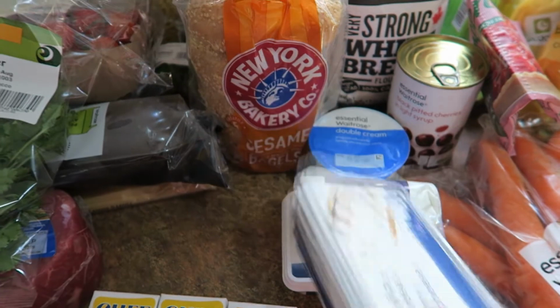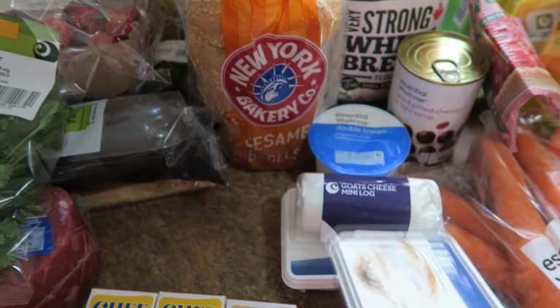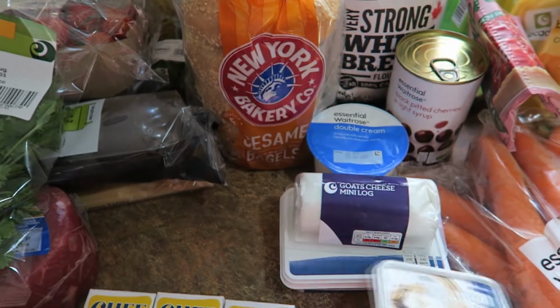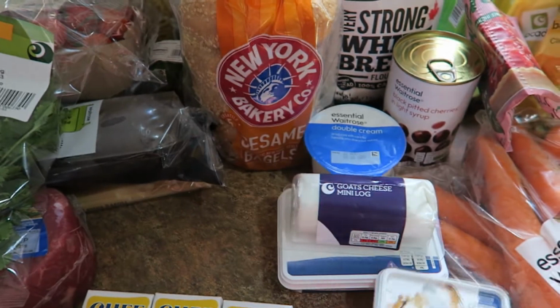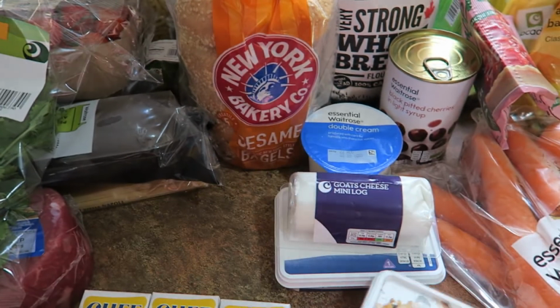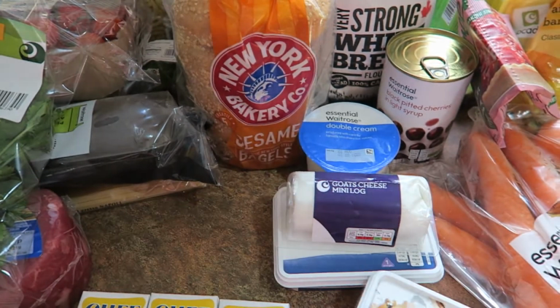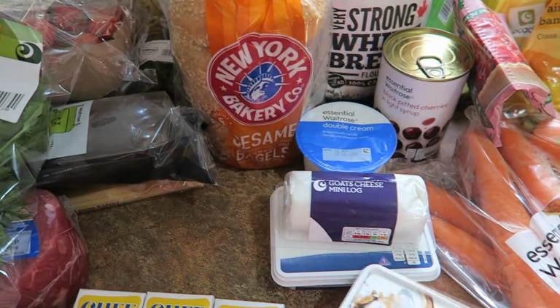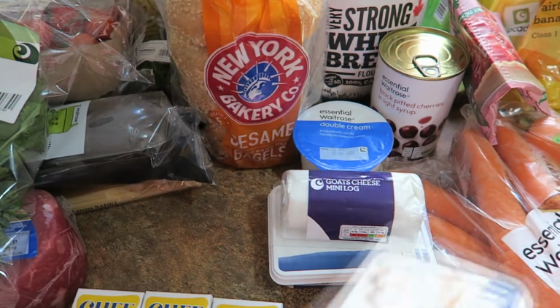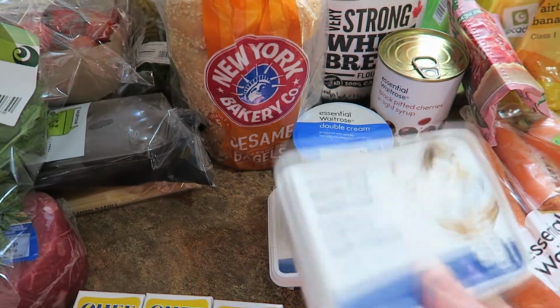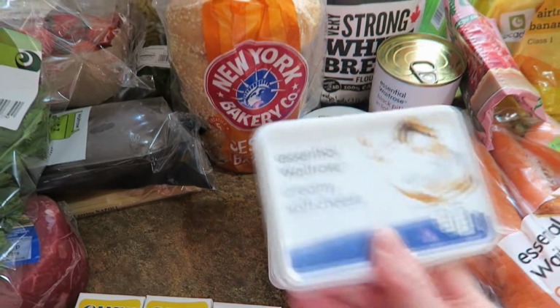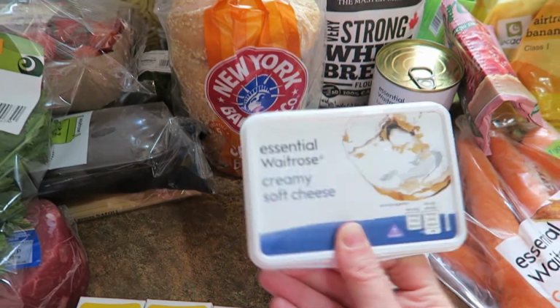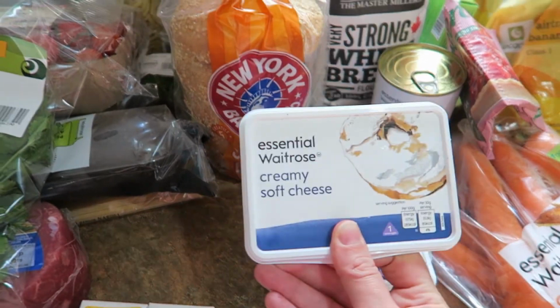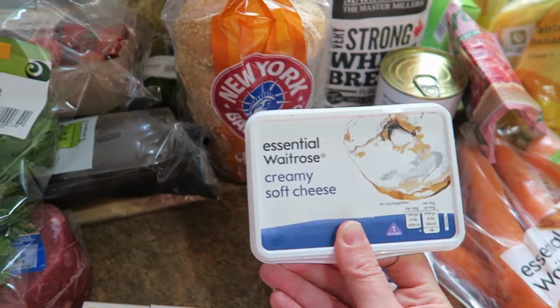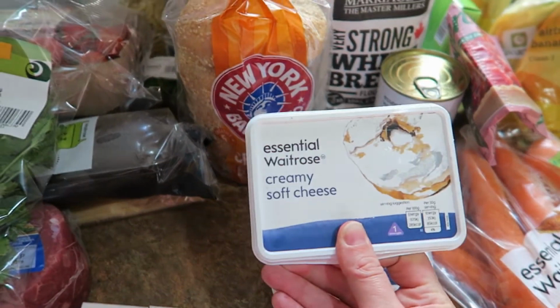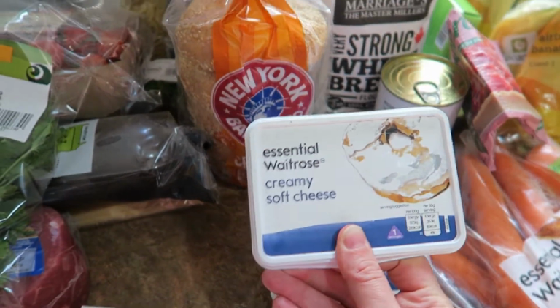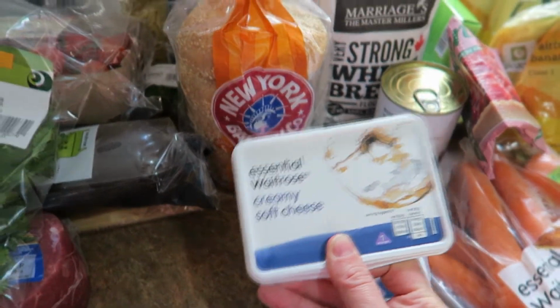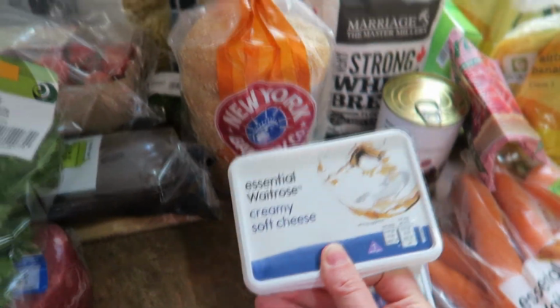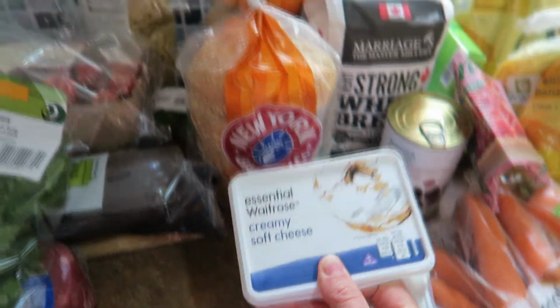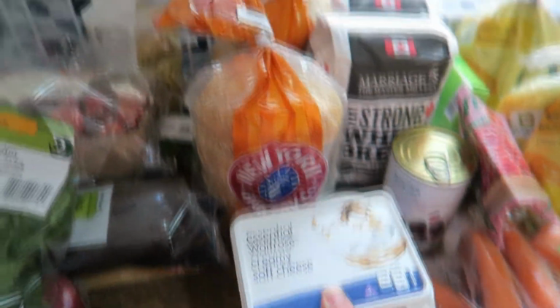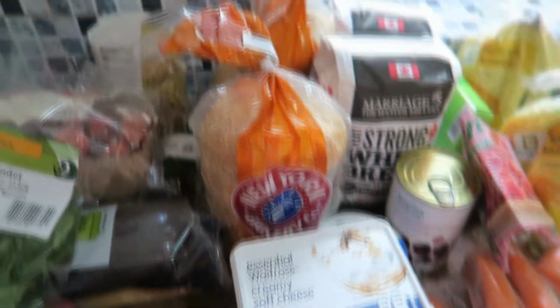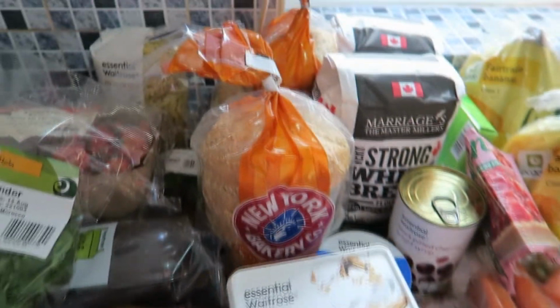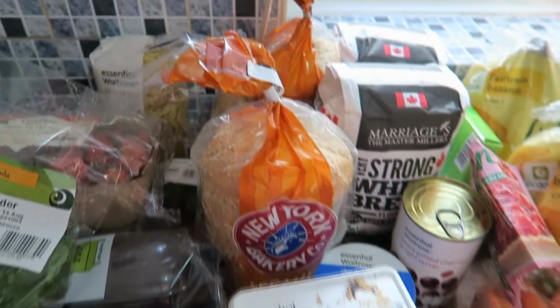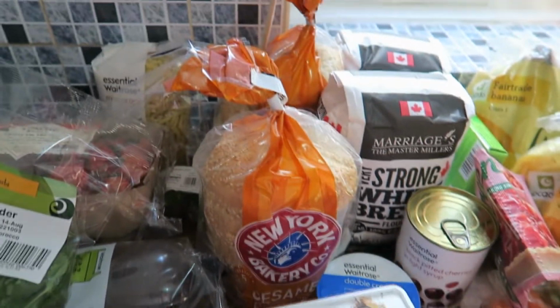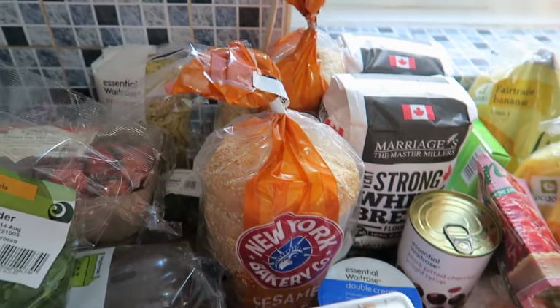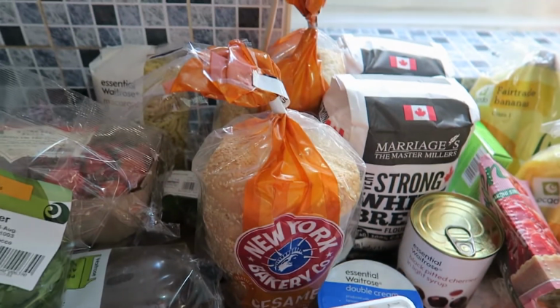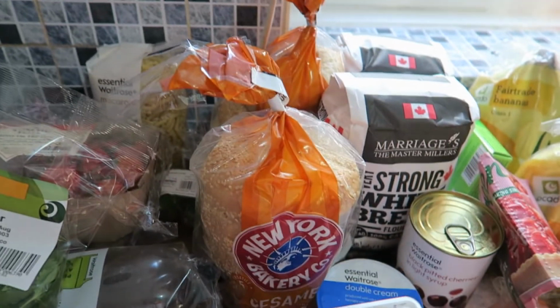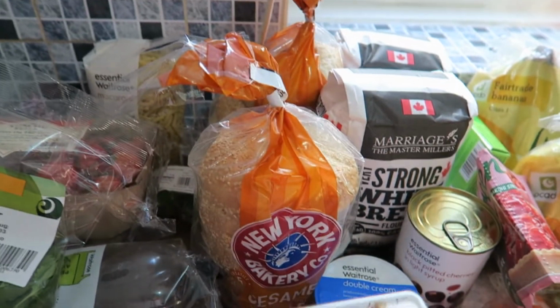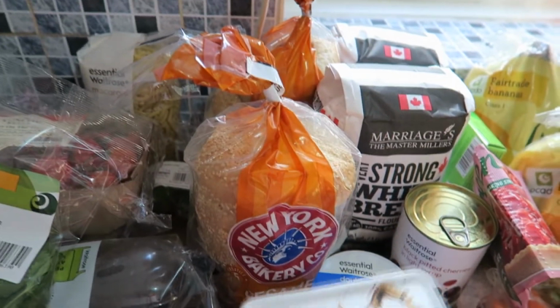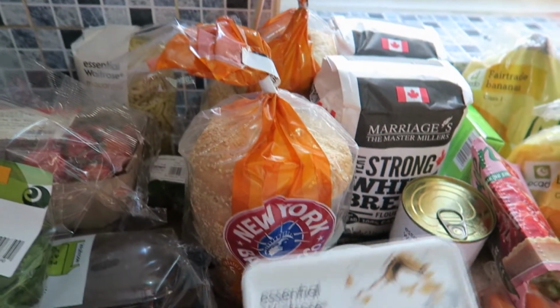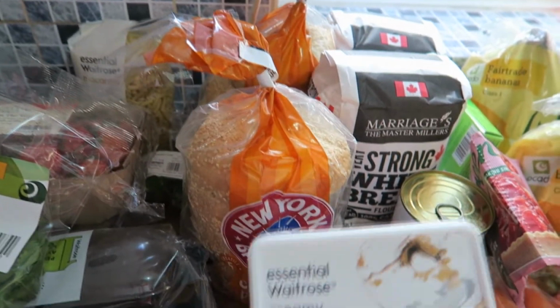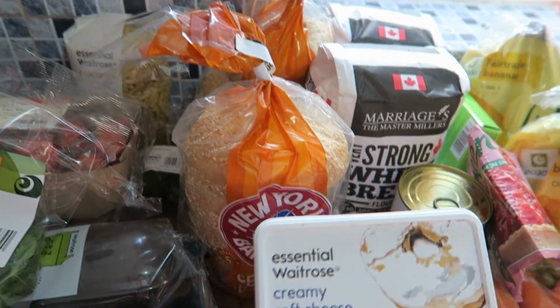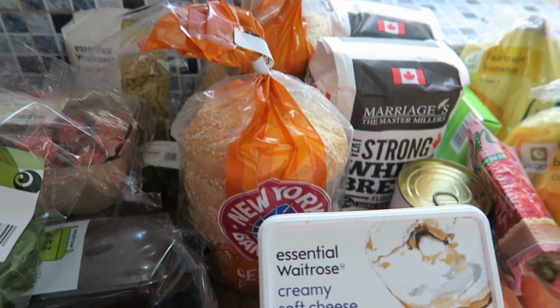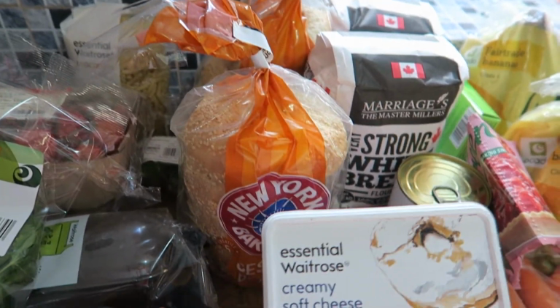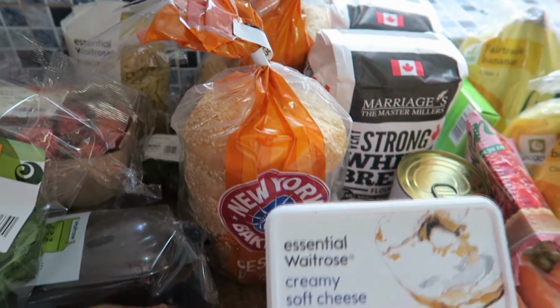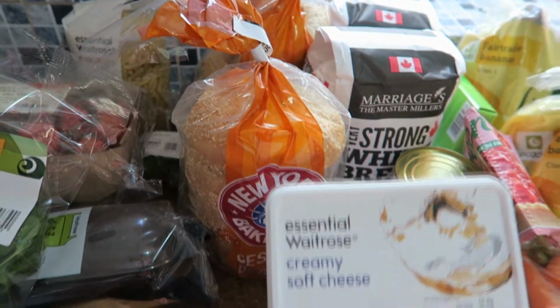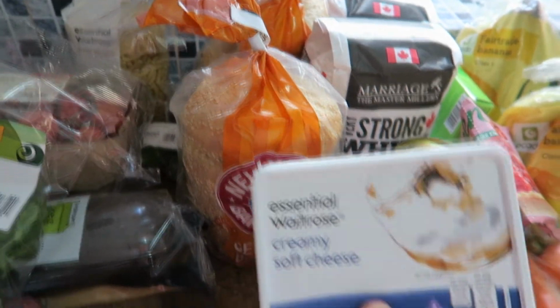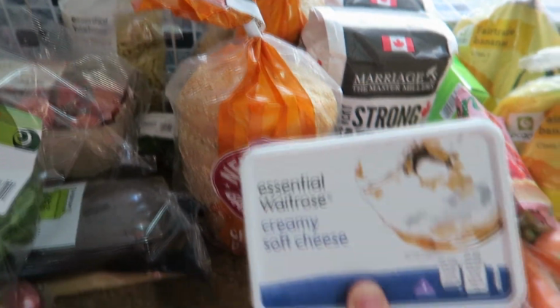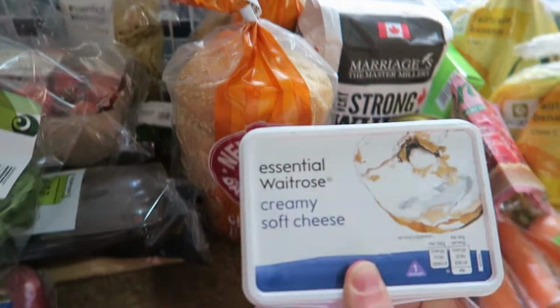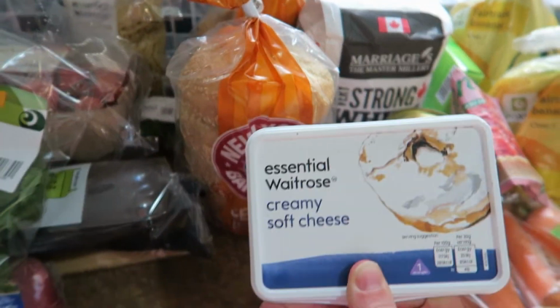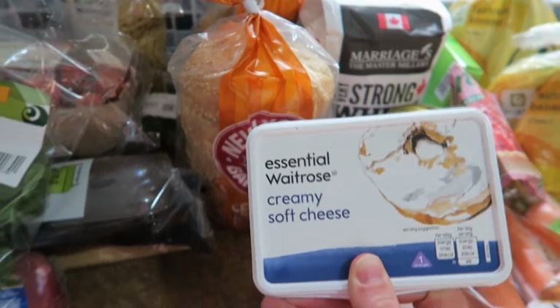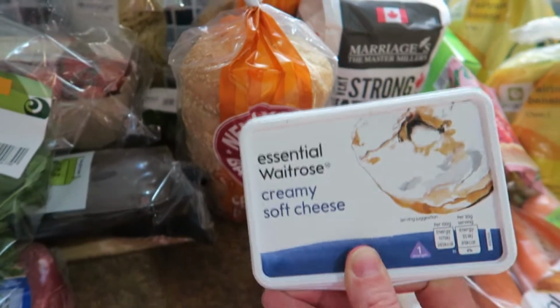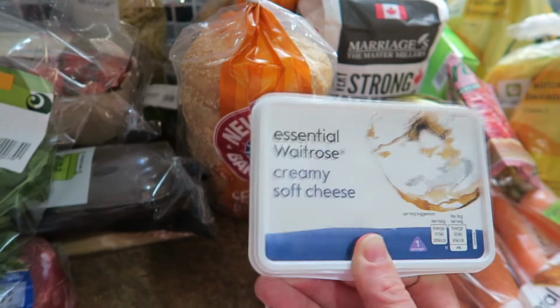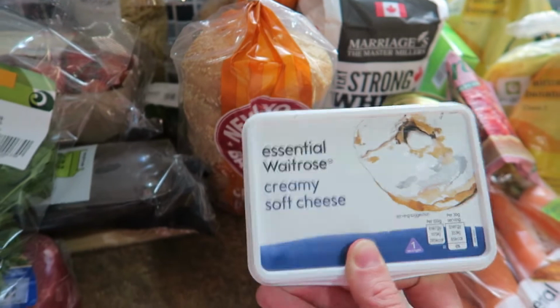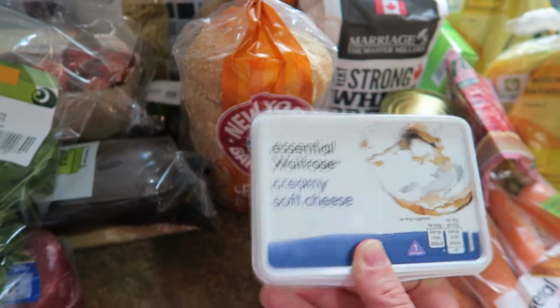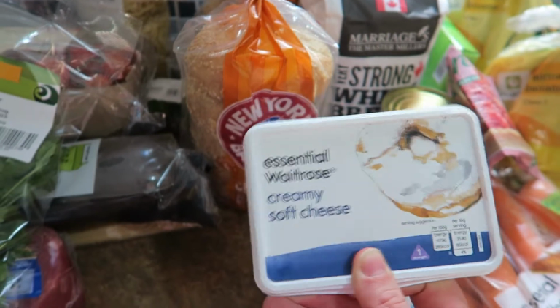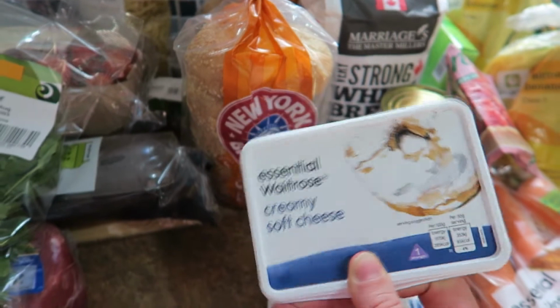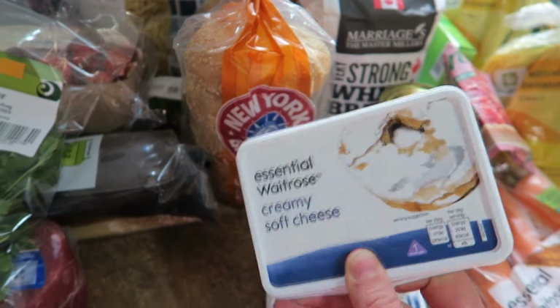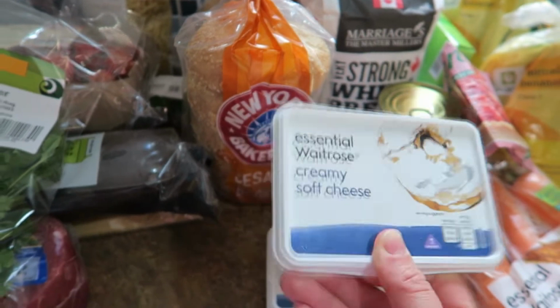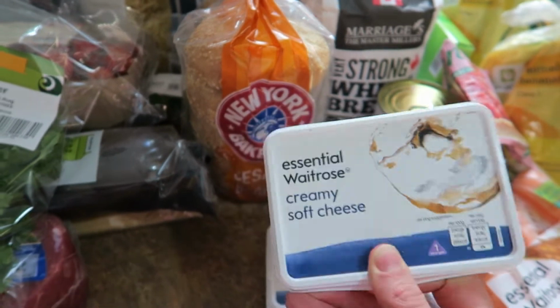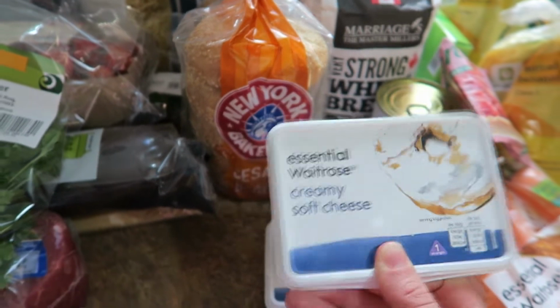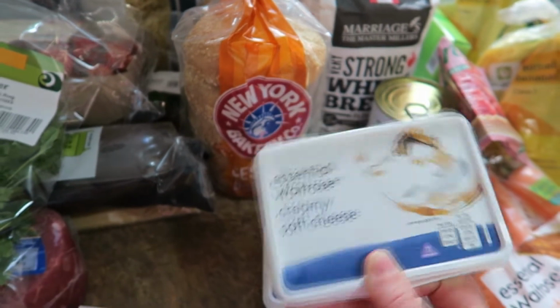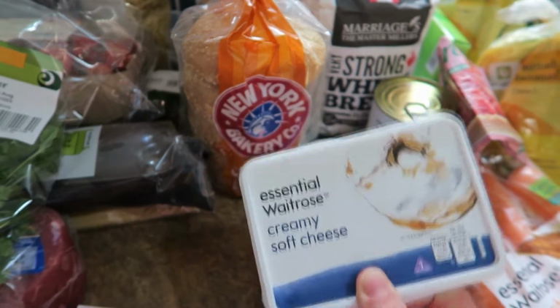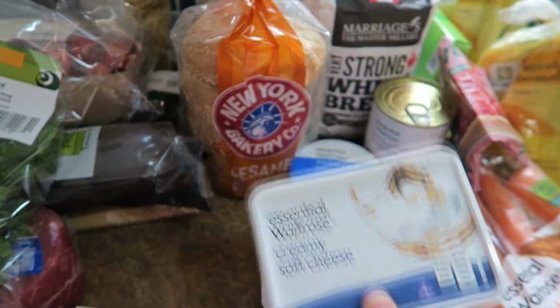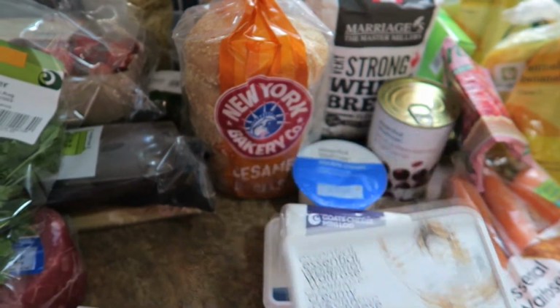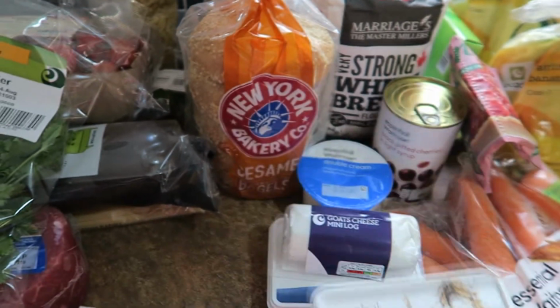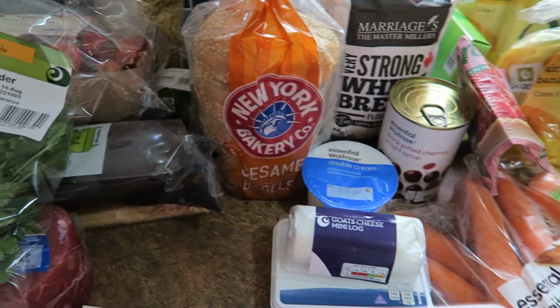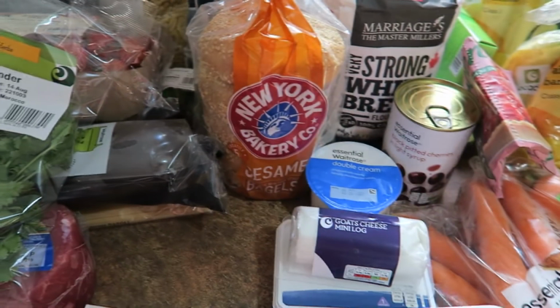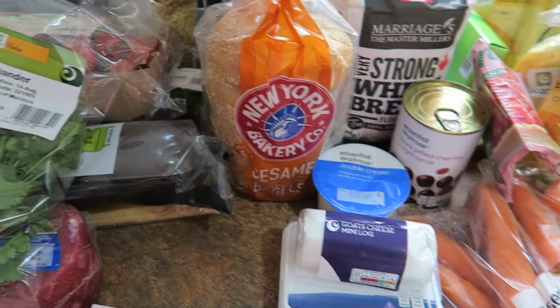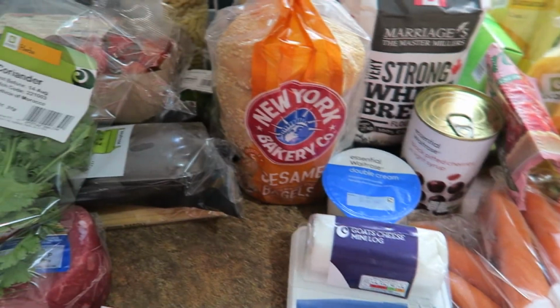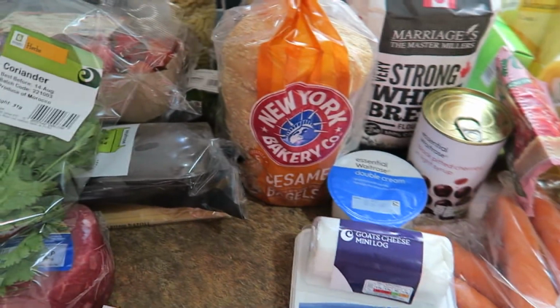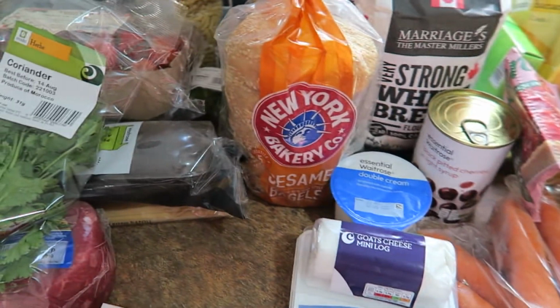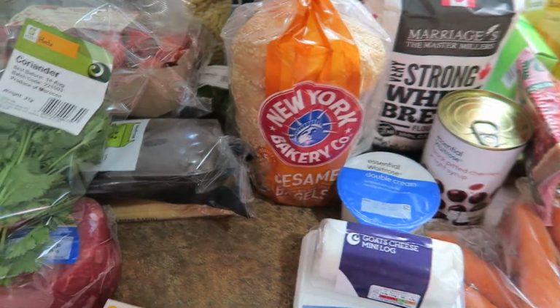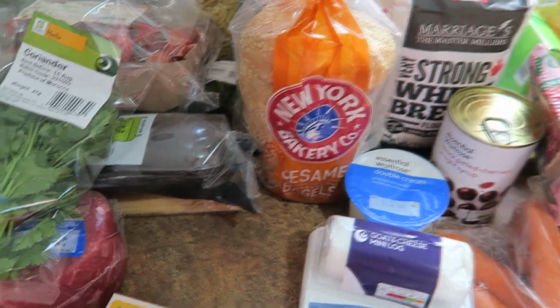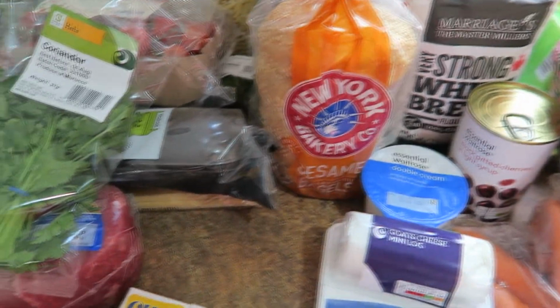Another tub of cream cheese — not Philadelphia, the Waitrose Own. As you can see, we're going through lots of bagels.